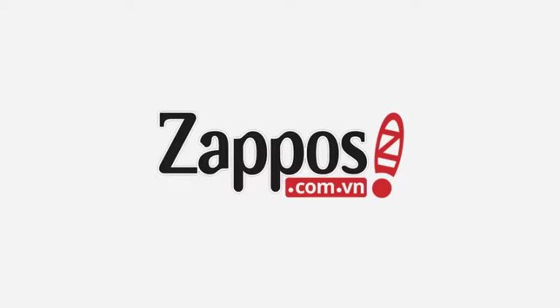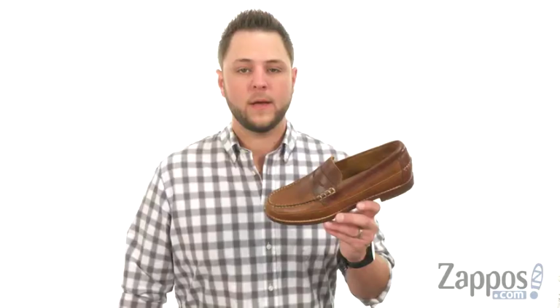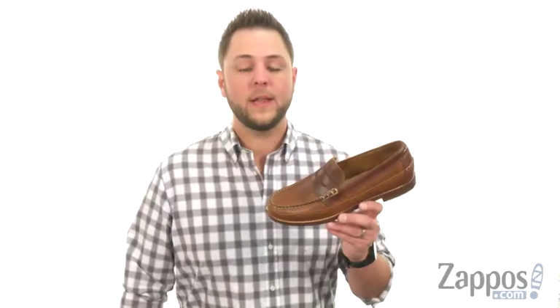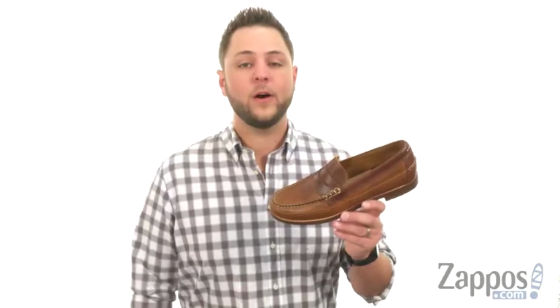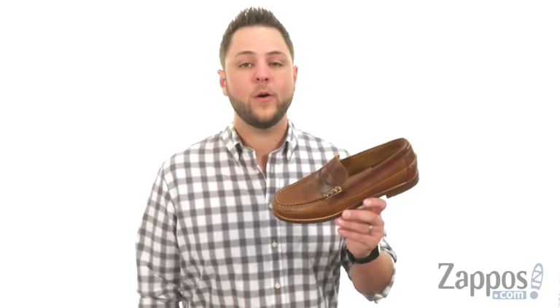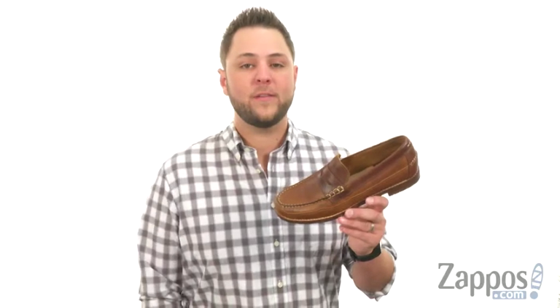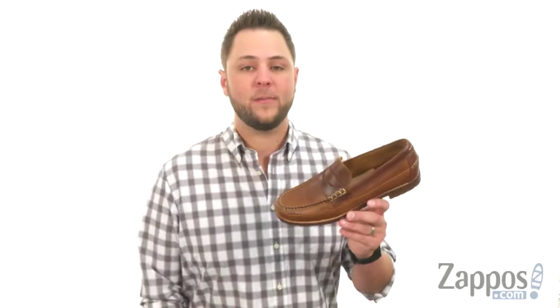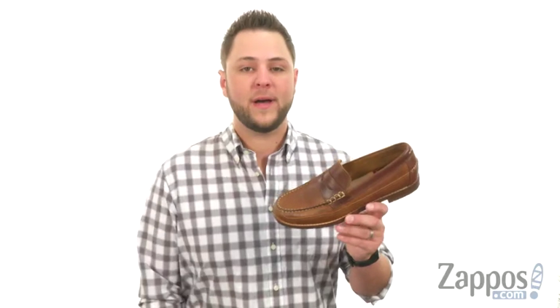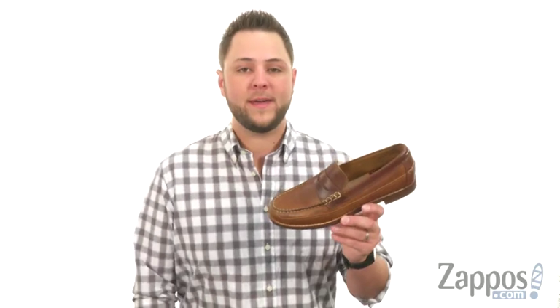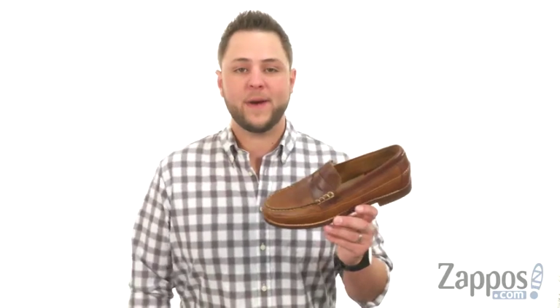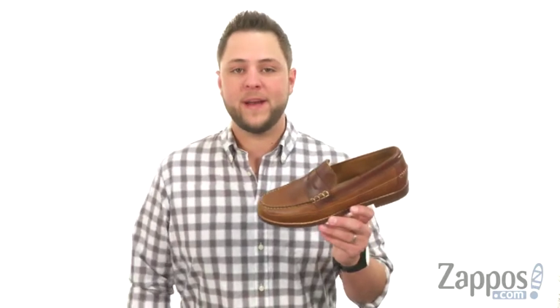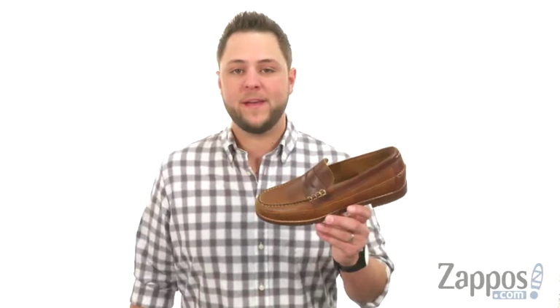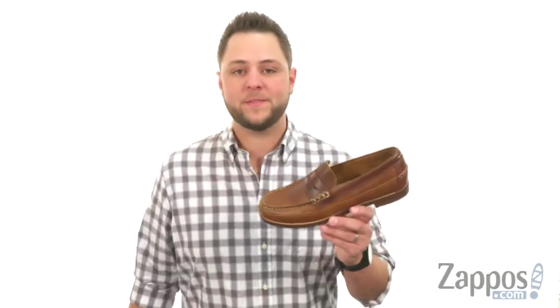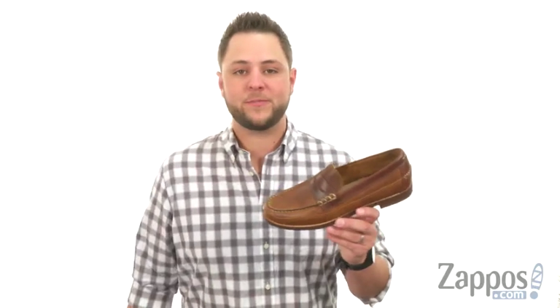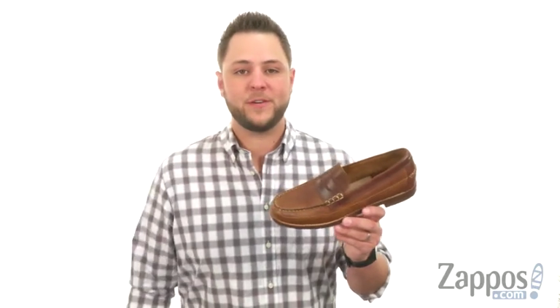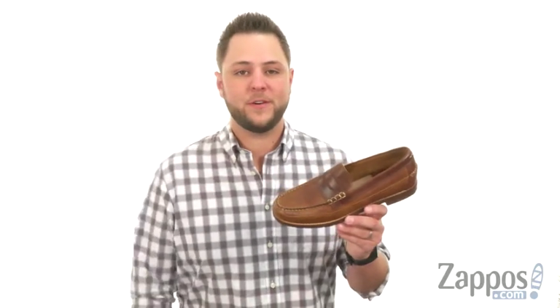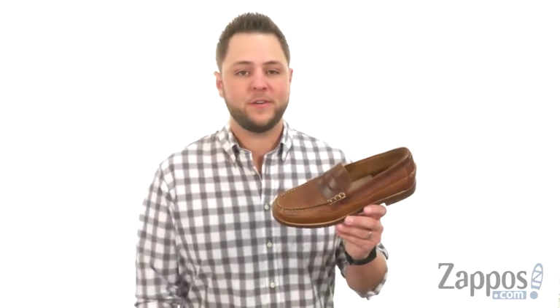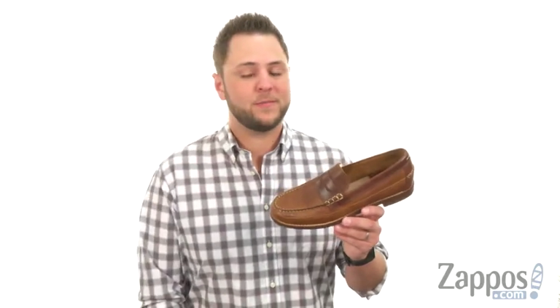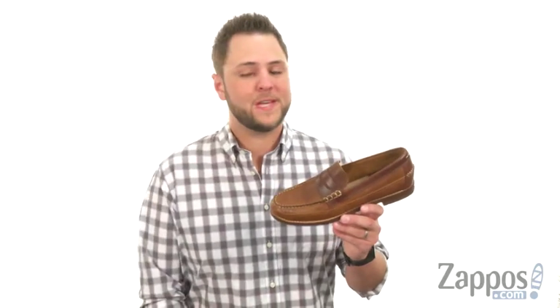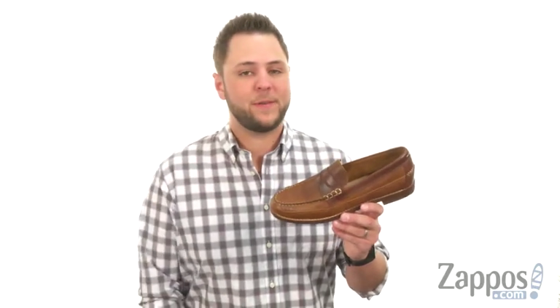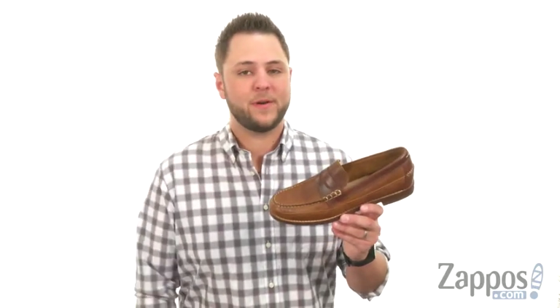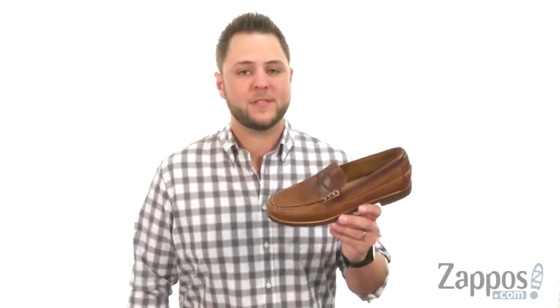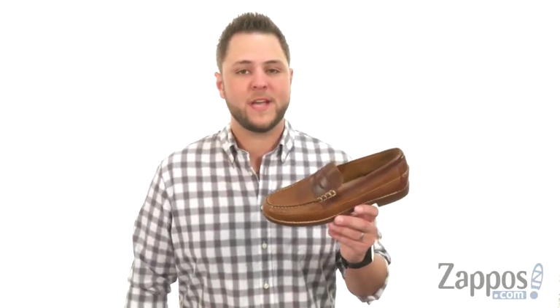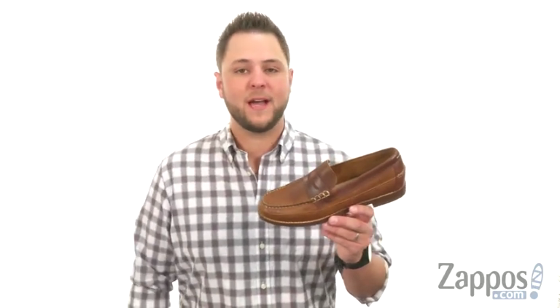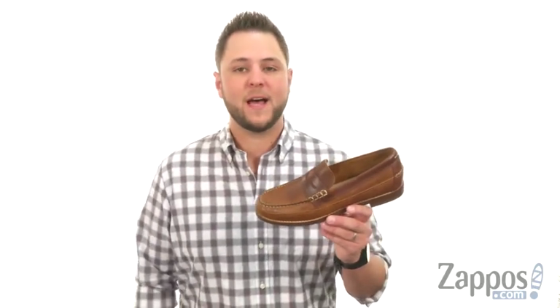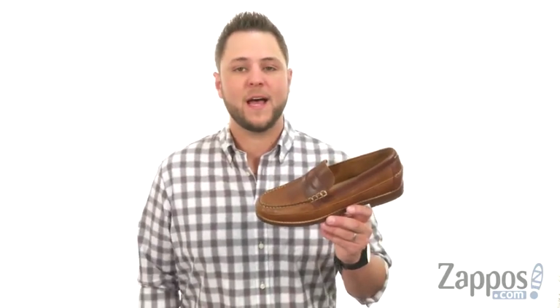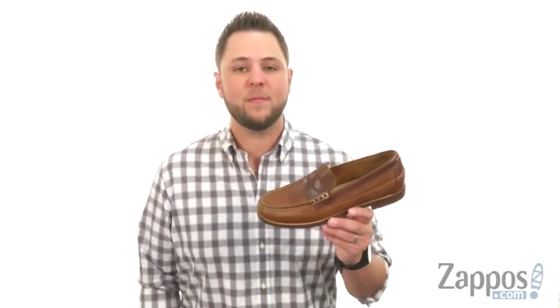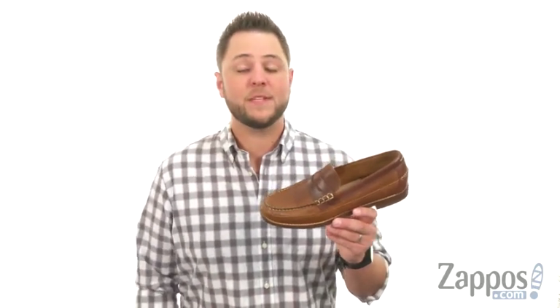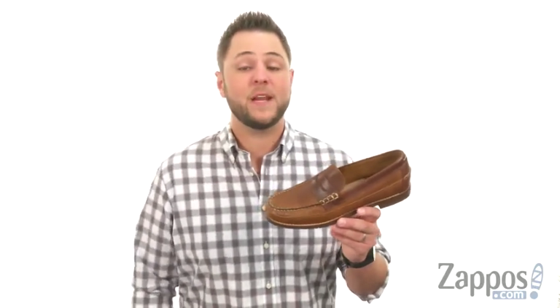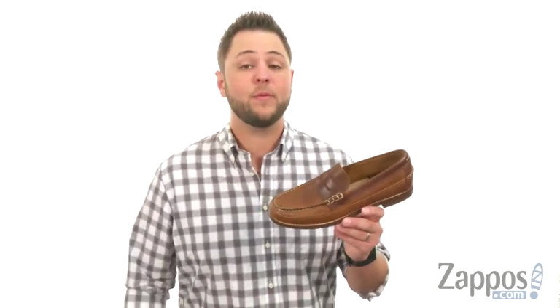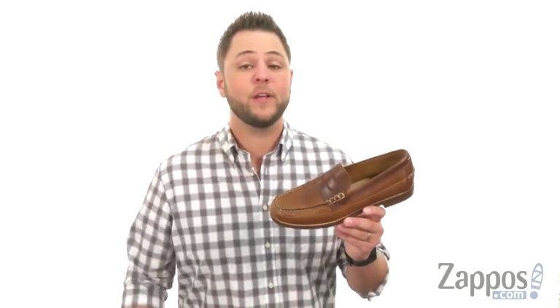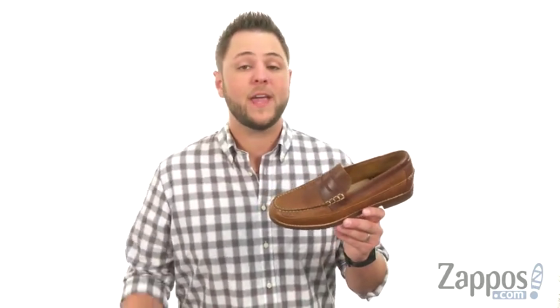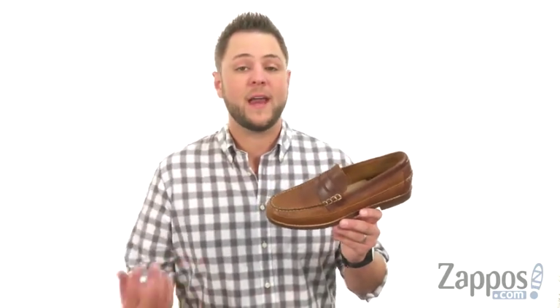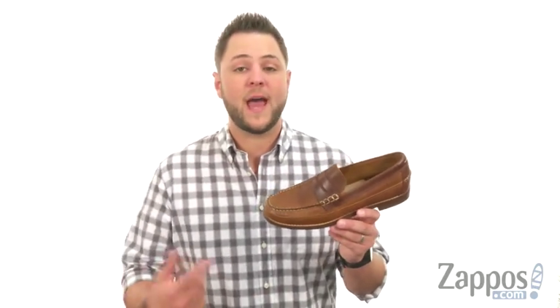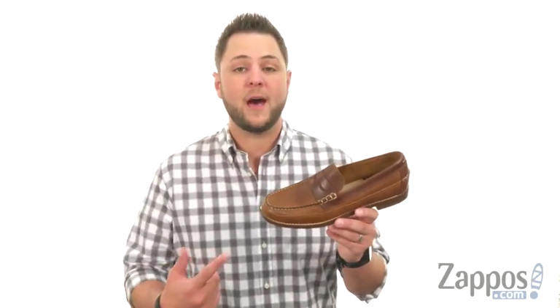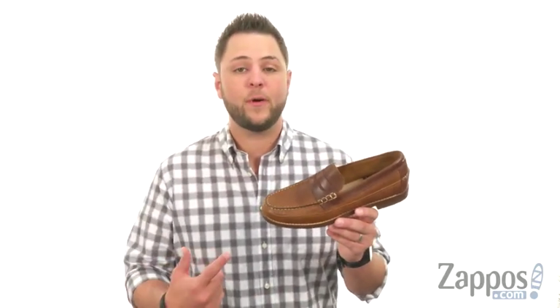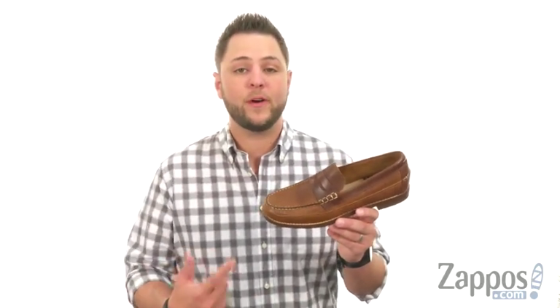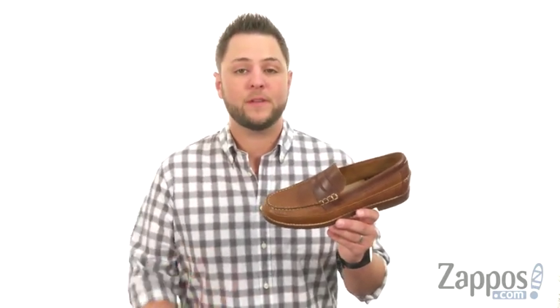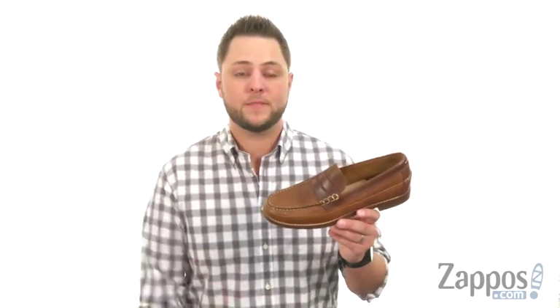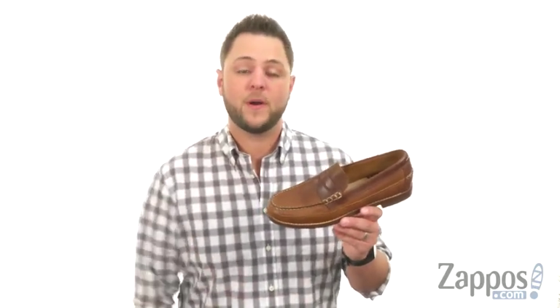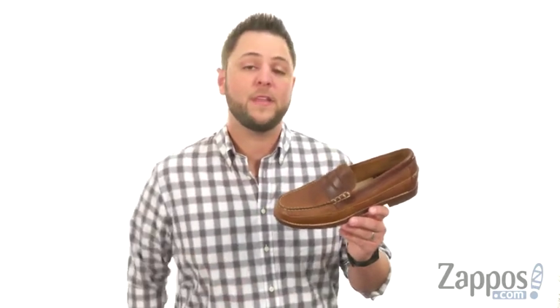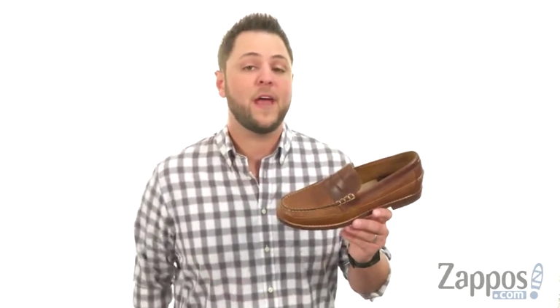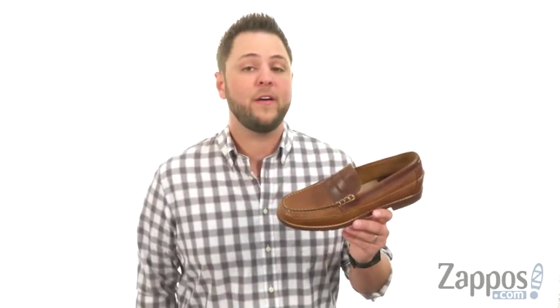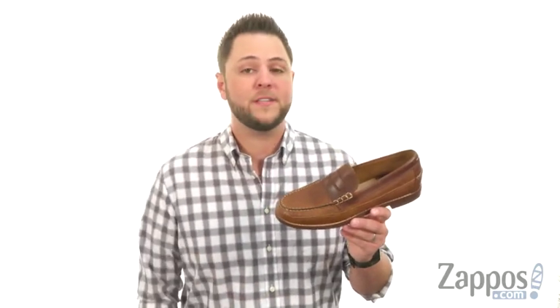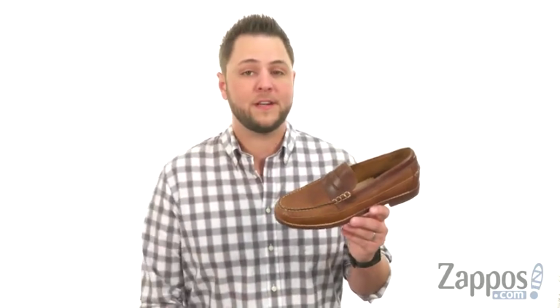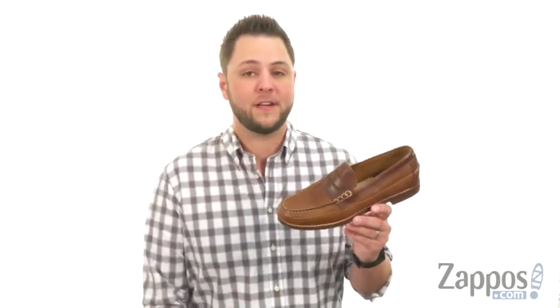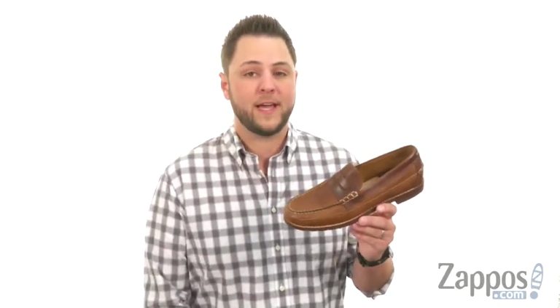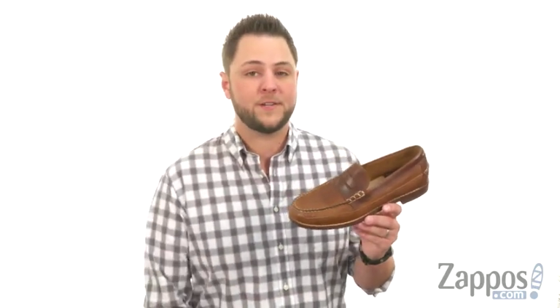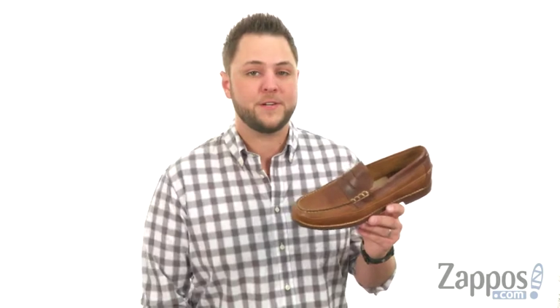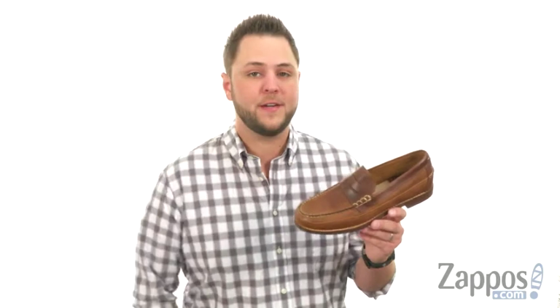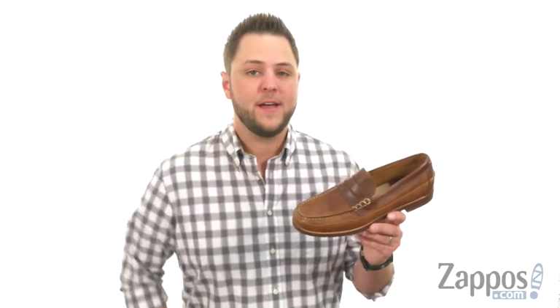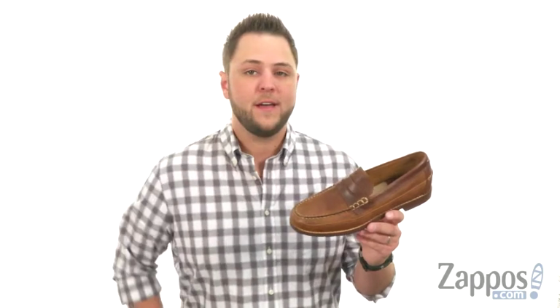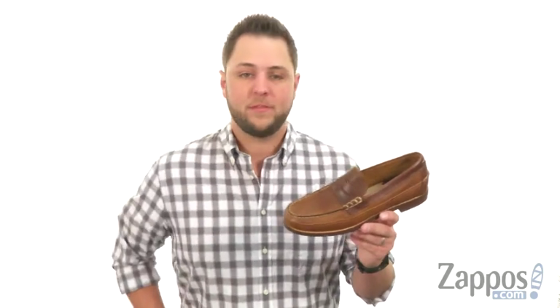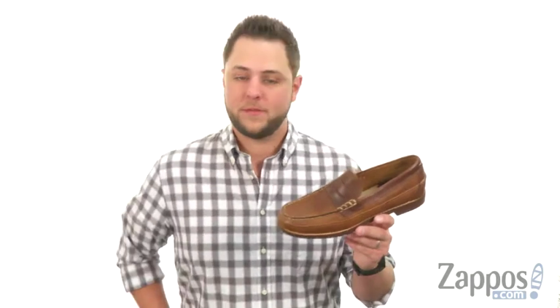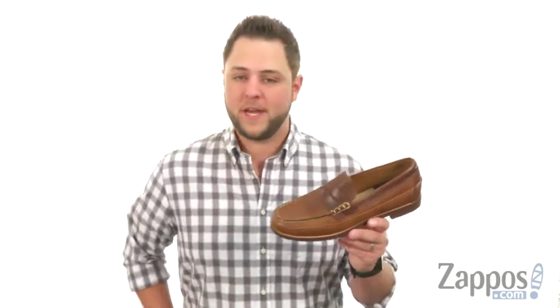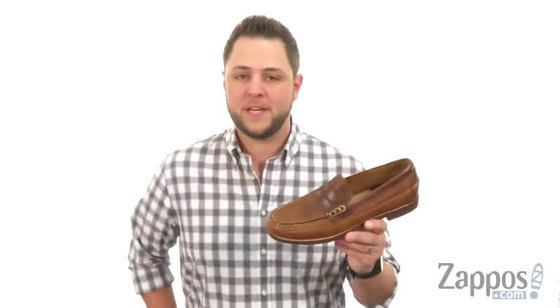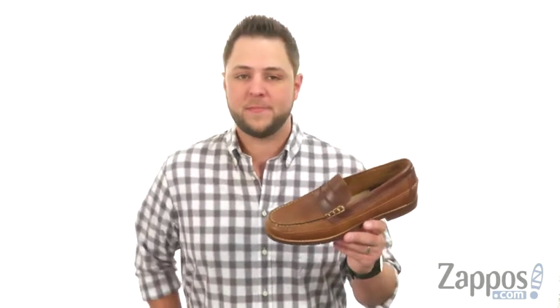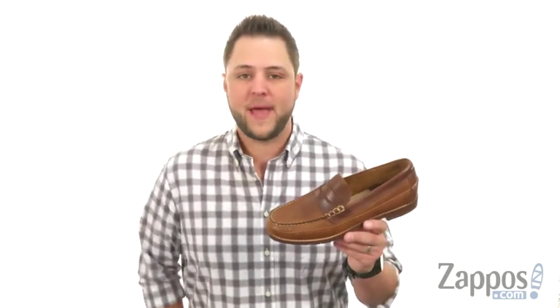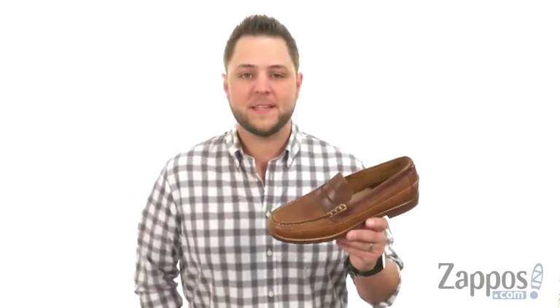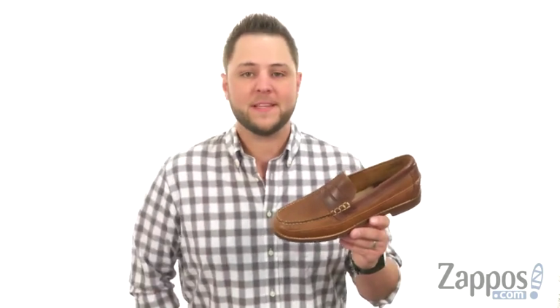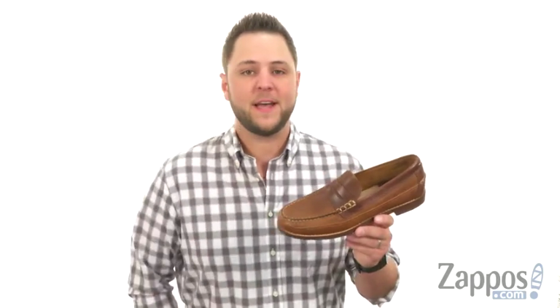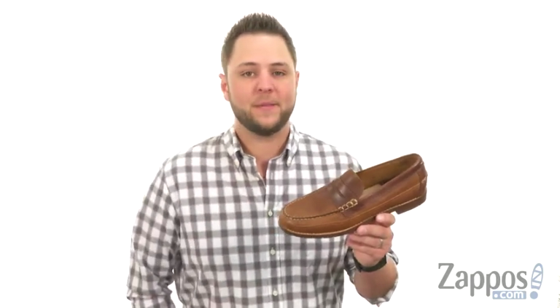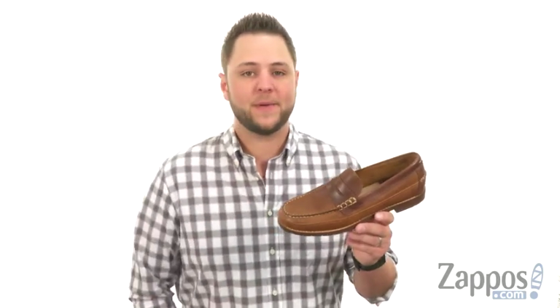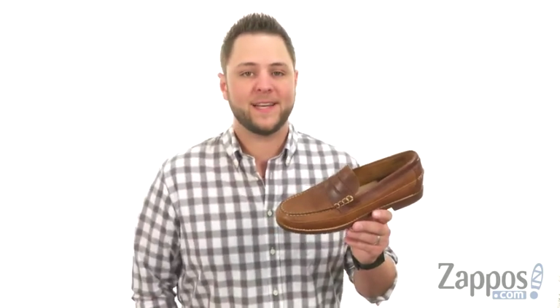Hello everybody, my name is Richard from Zappos.com and today we're looking at Howard. It's part of the Harrington collection from G.H. Bass and Company.